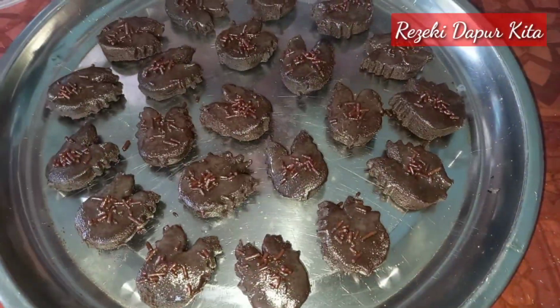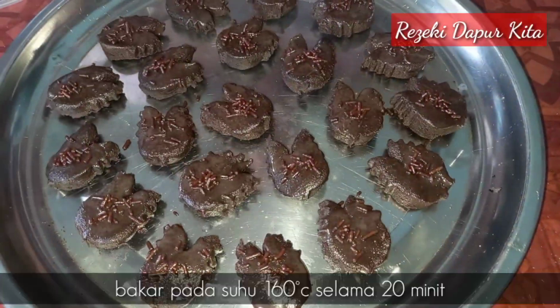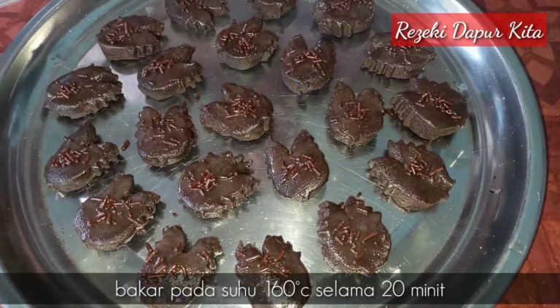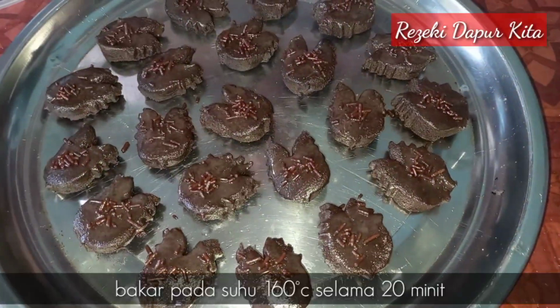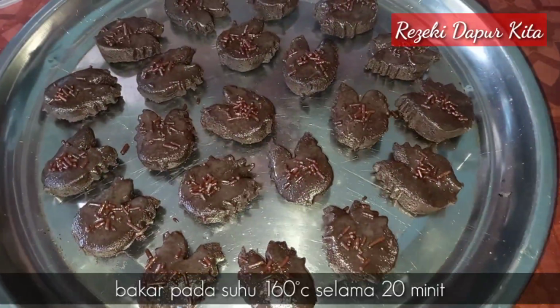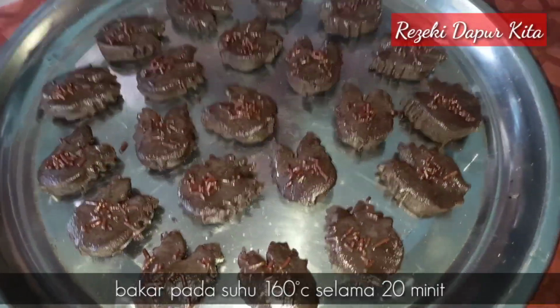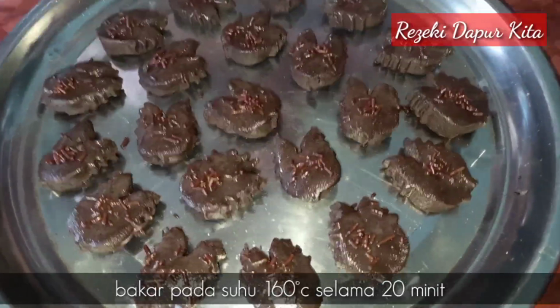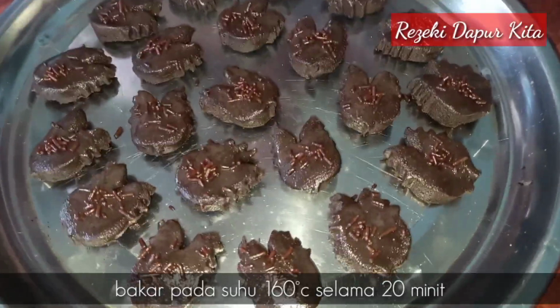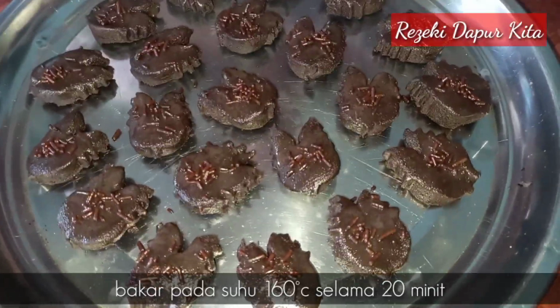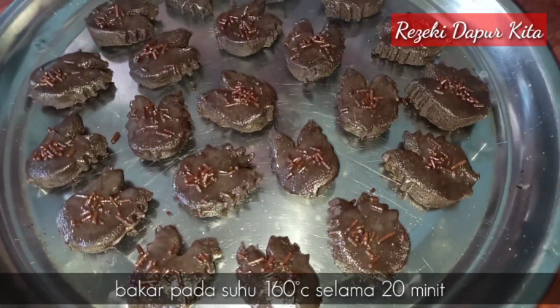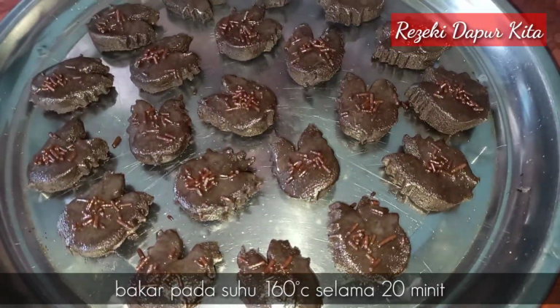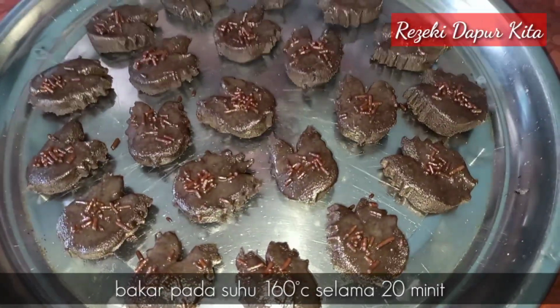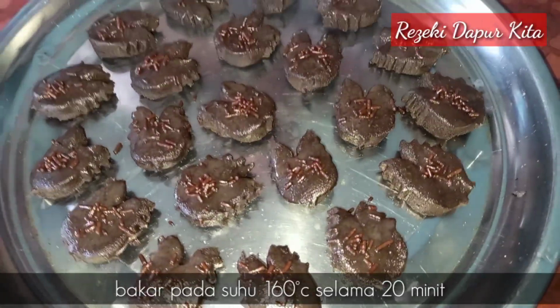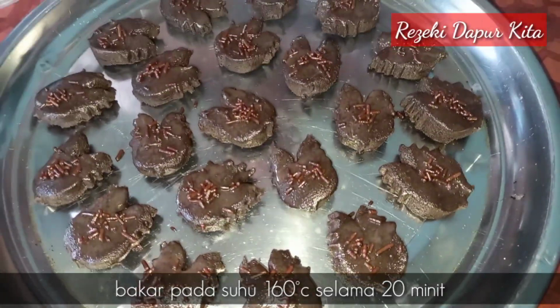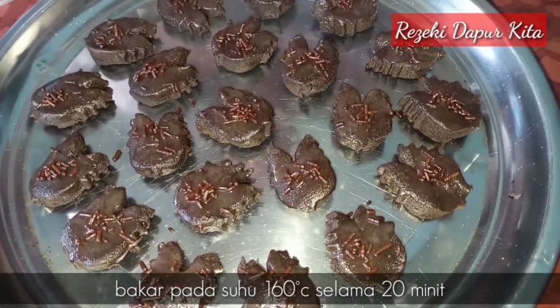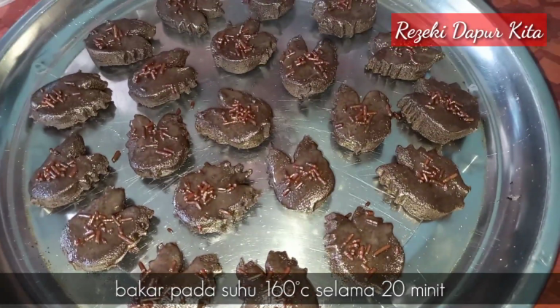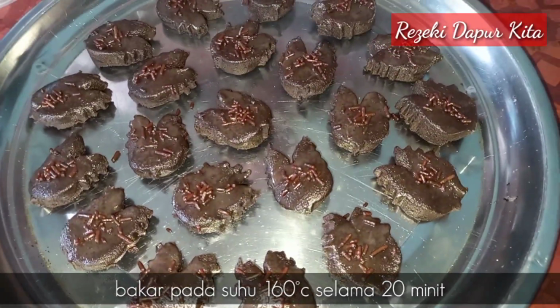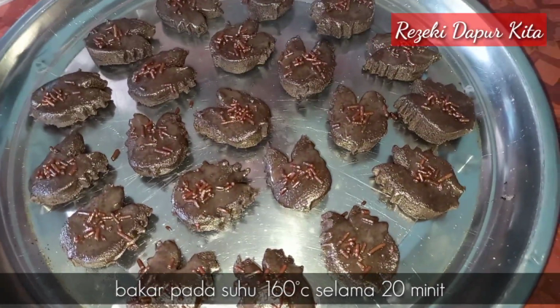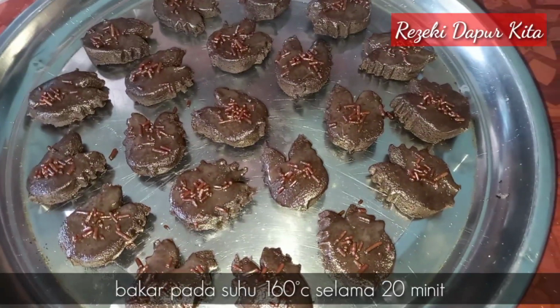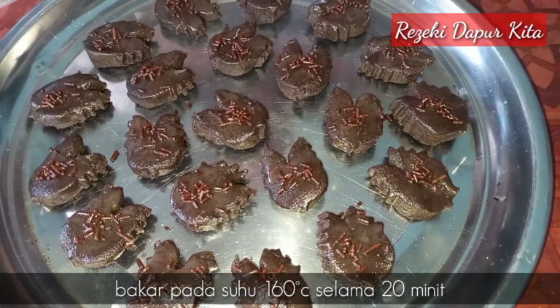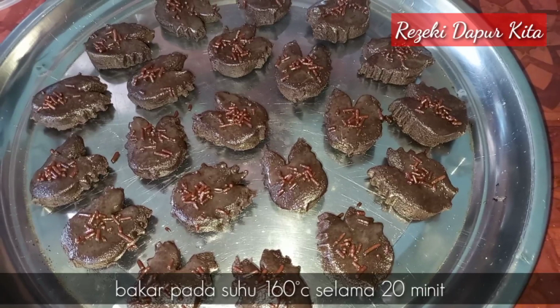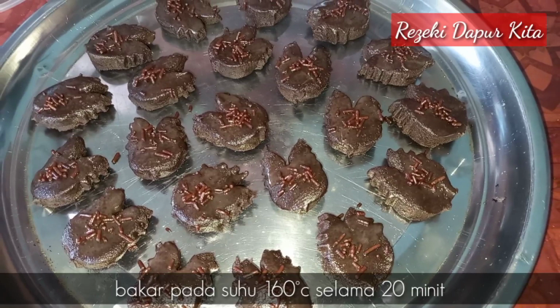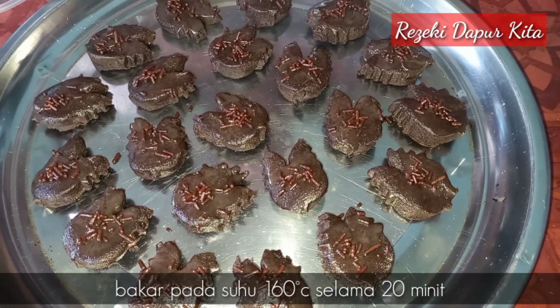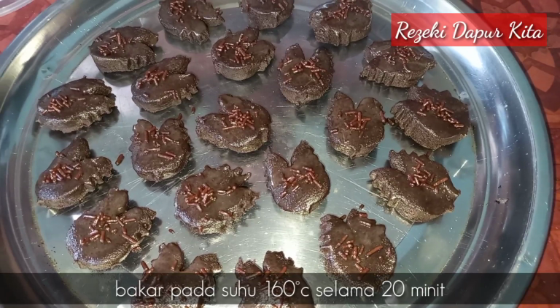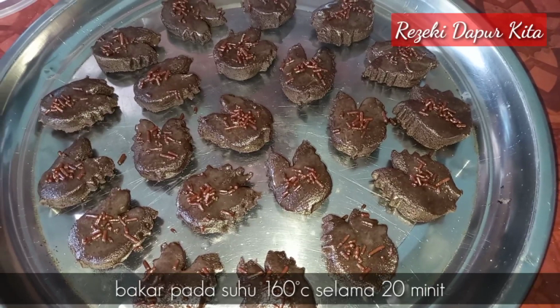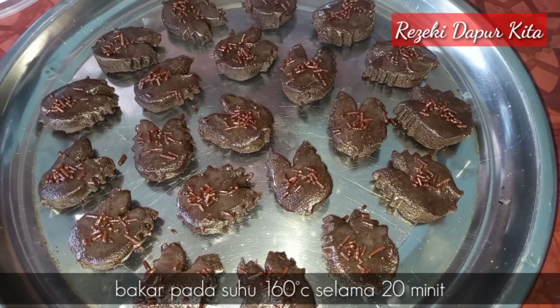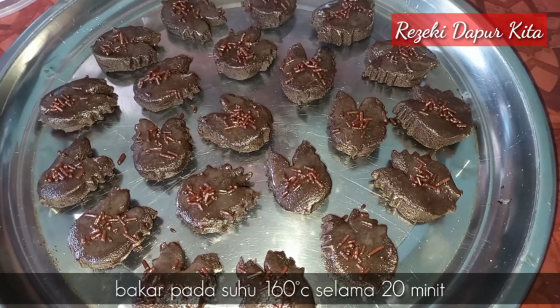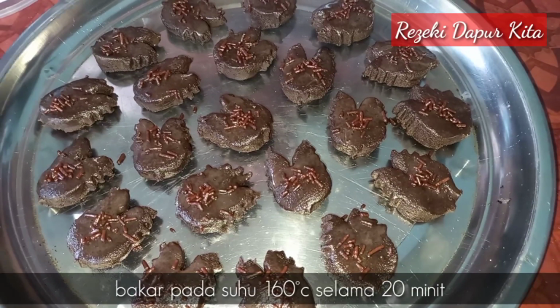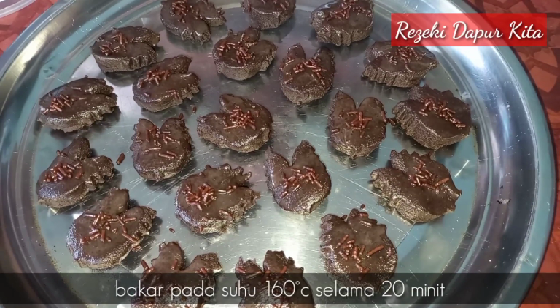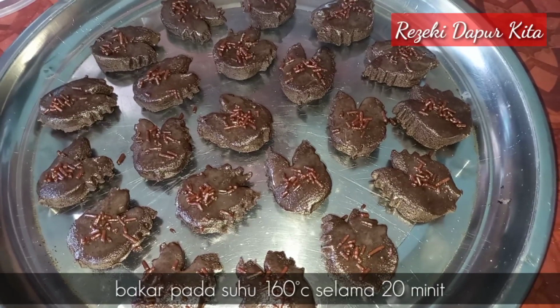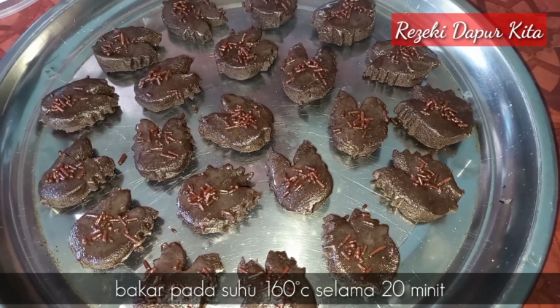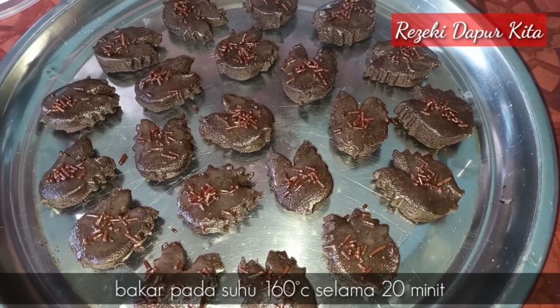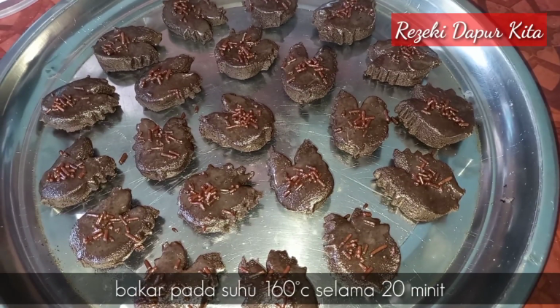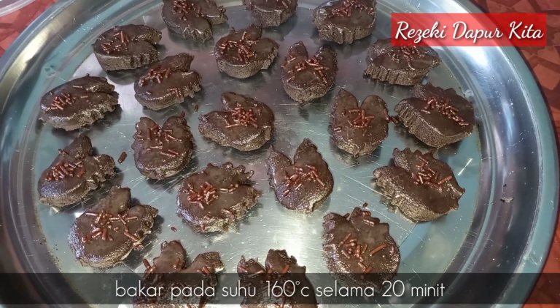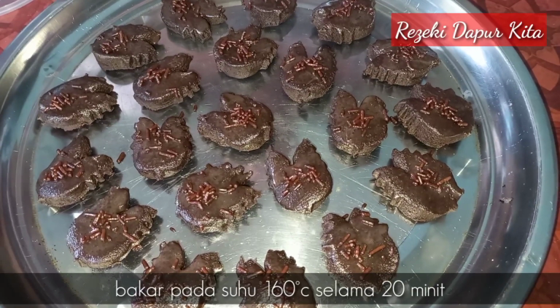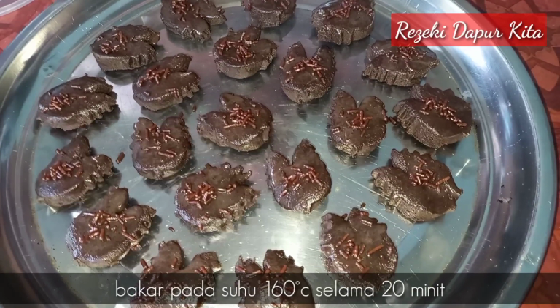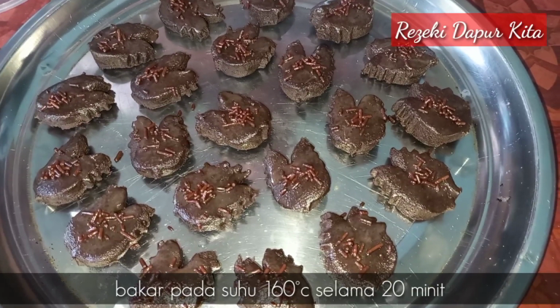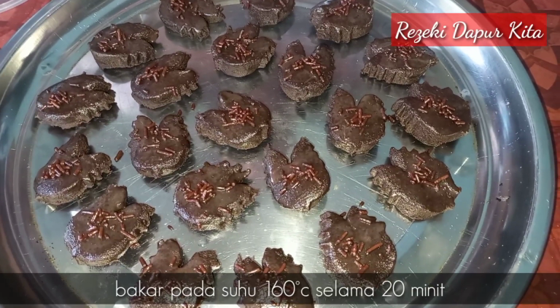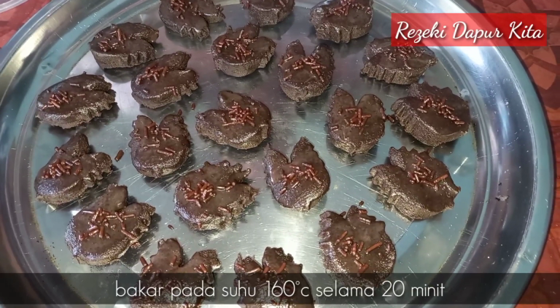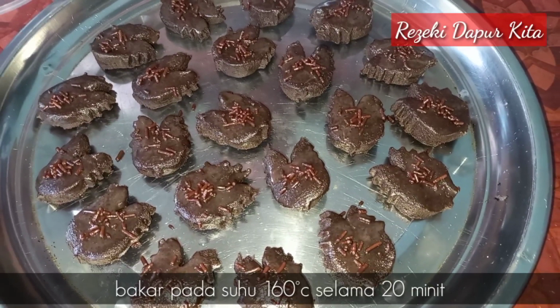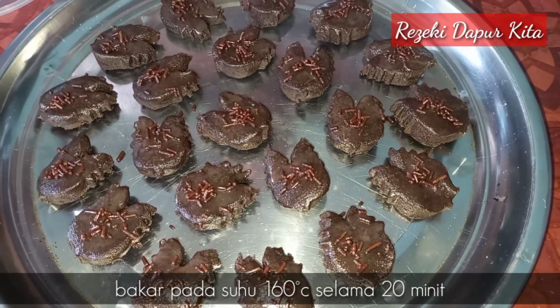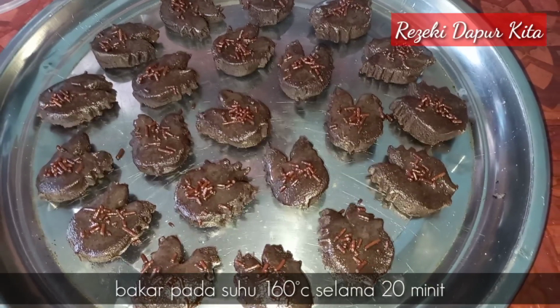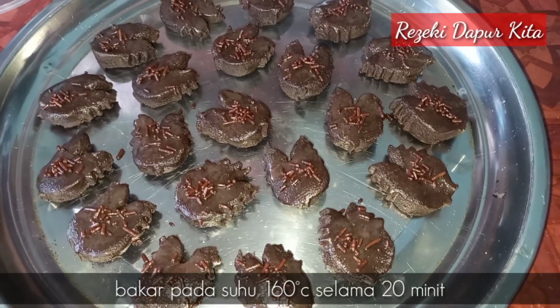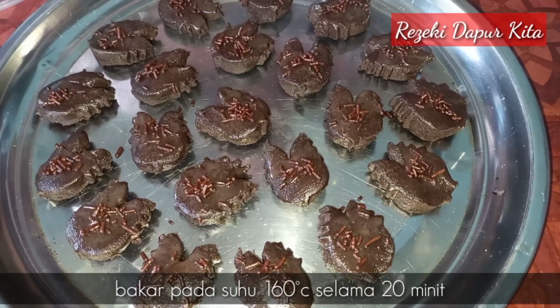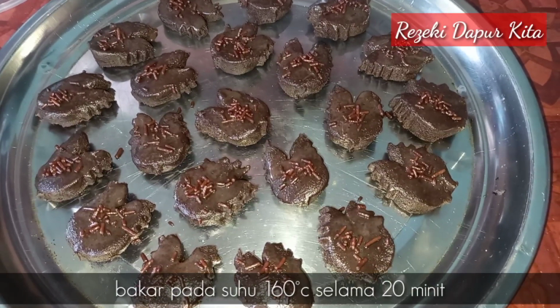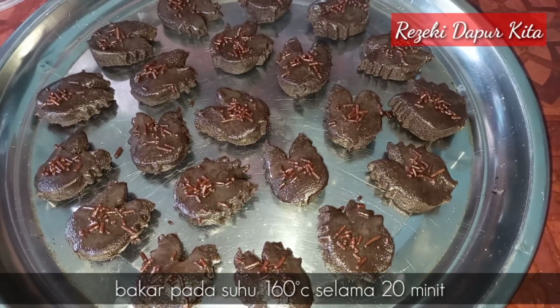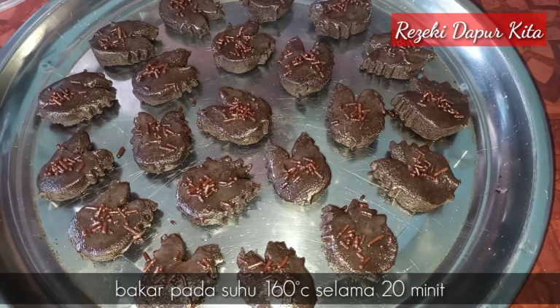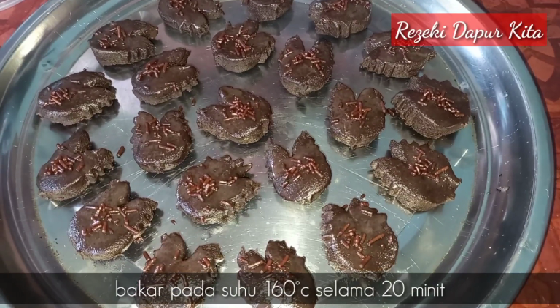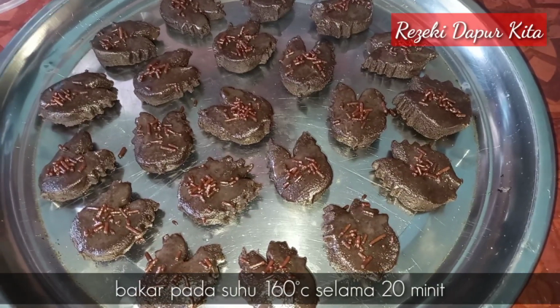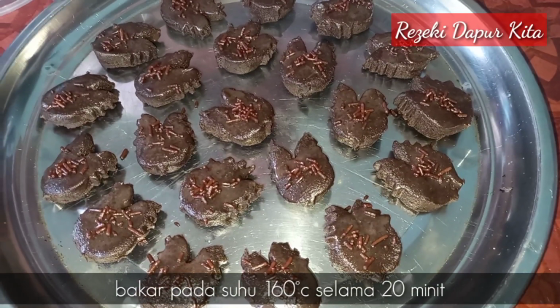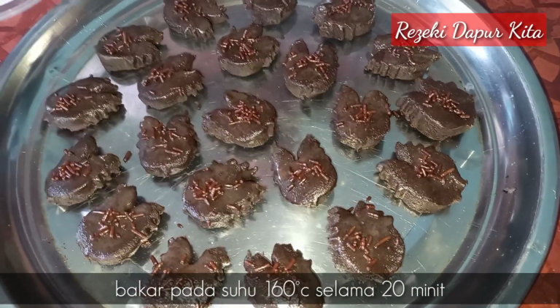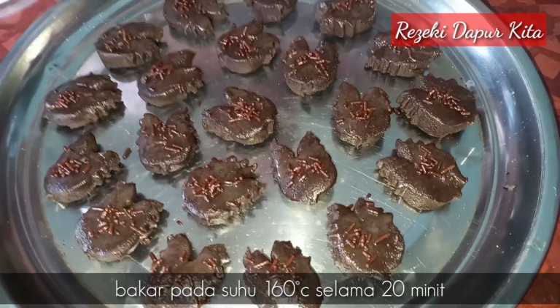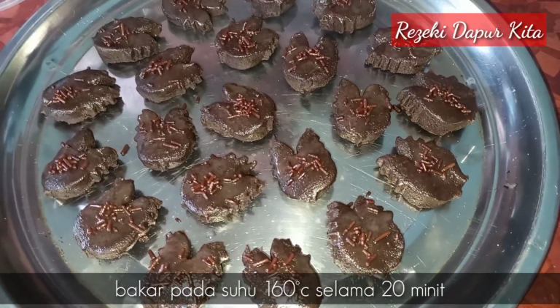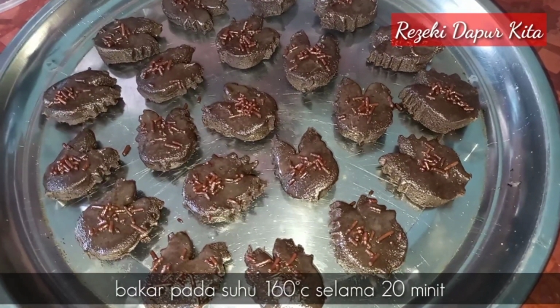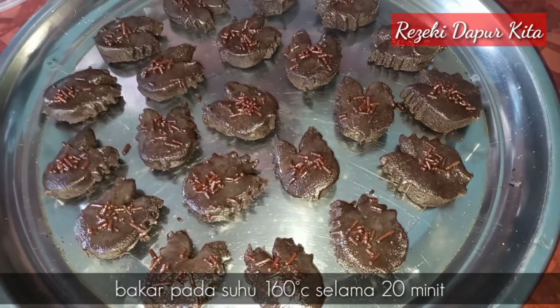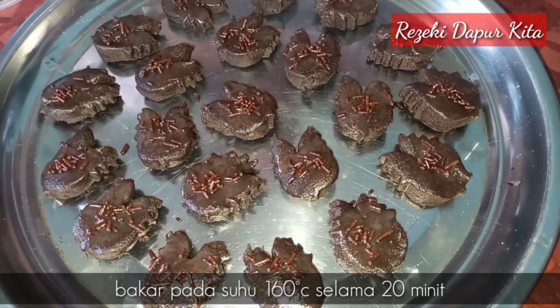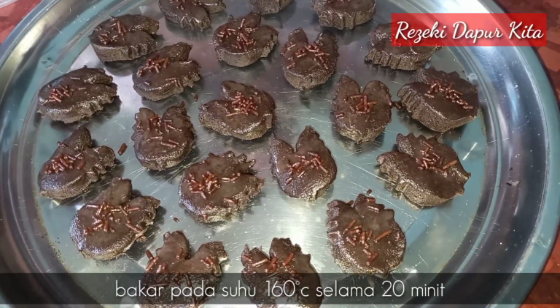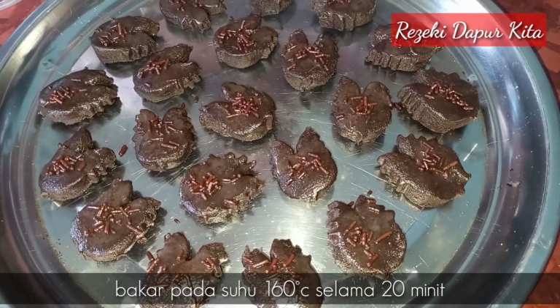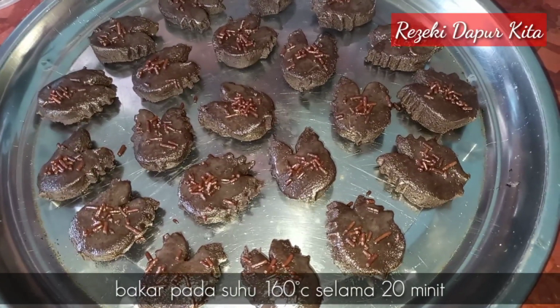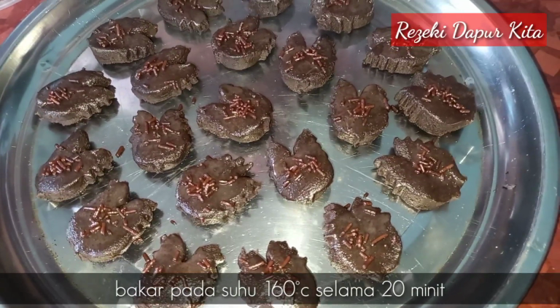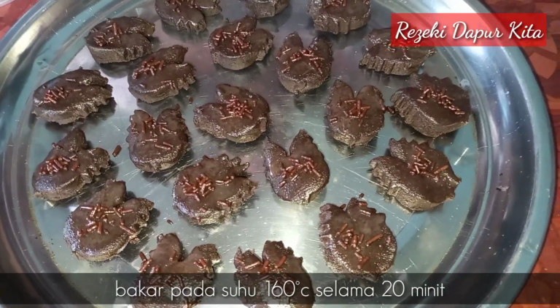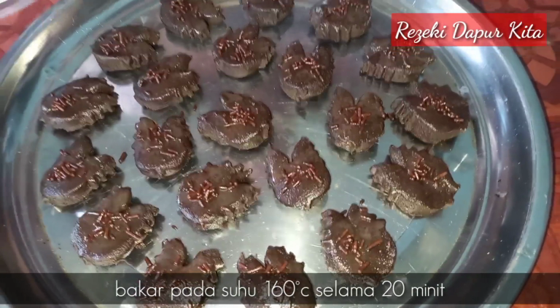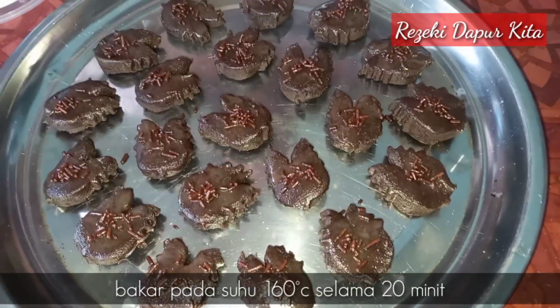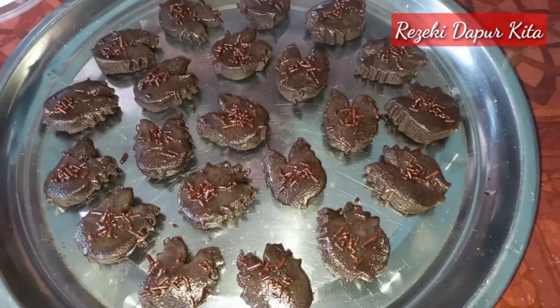Lepas tu kita bakar biskut kita ni pada suhu 150 darjah selama 20 minit, ataupun sehingga biskut kita ni masak.